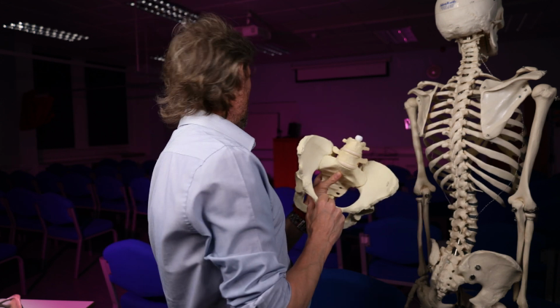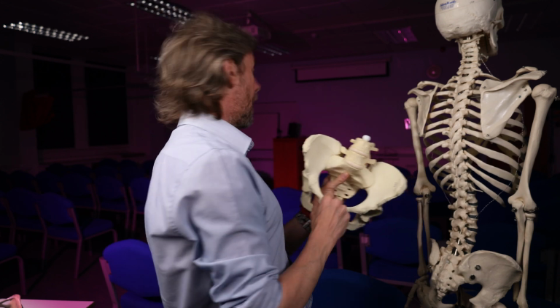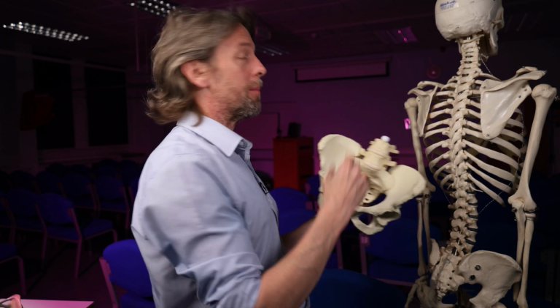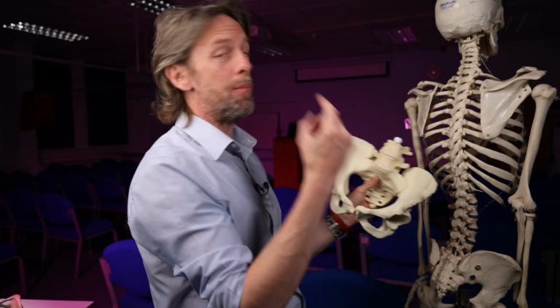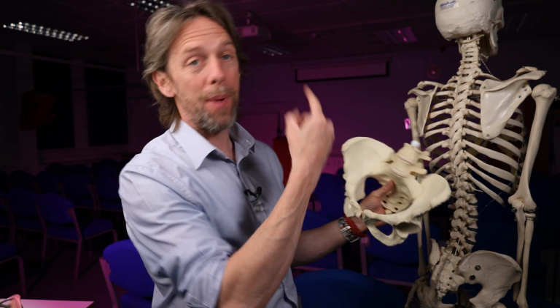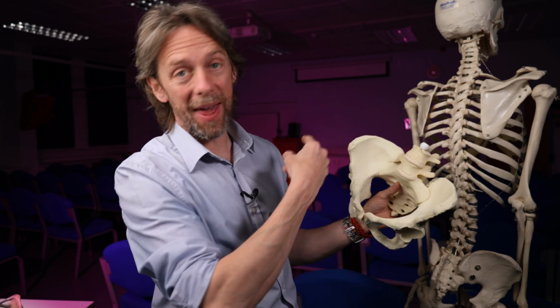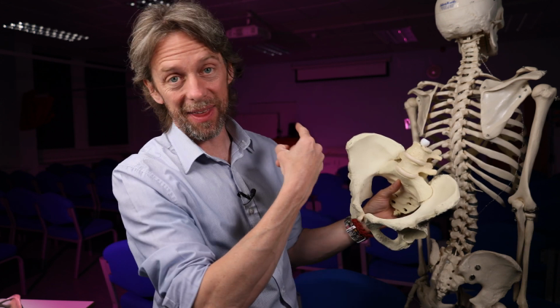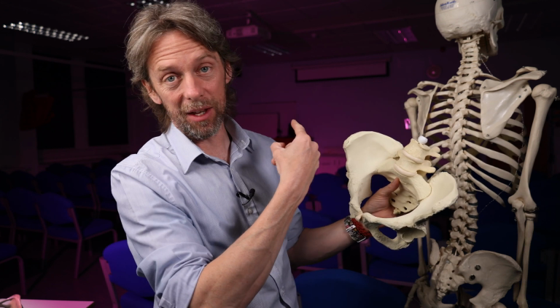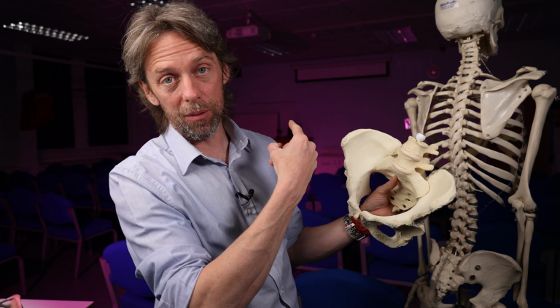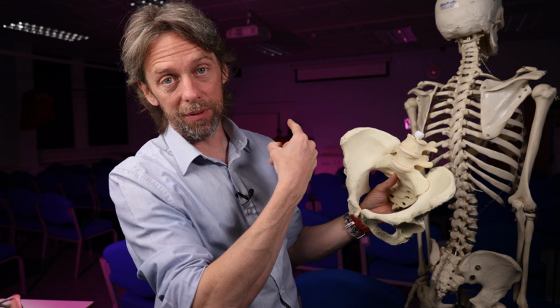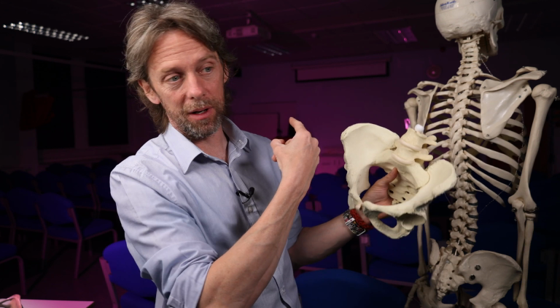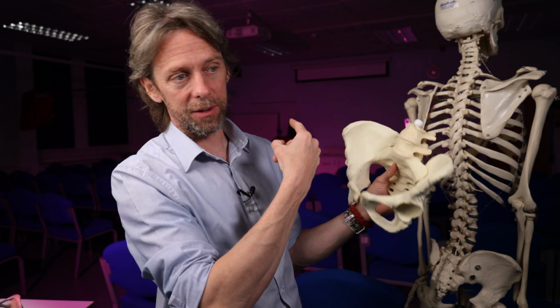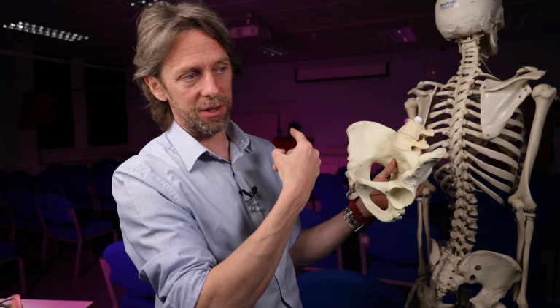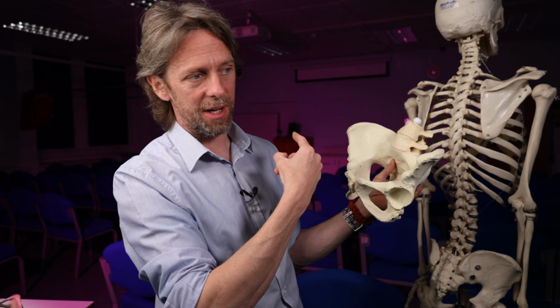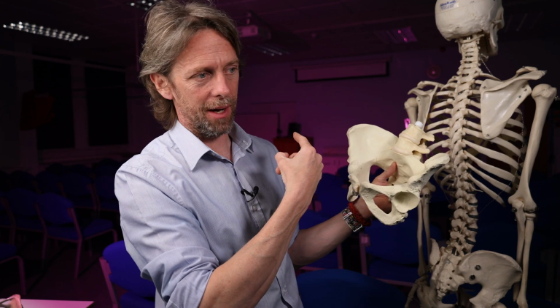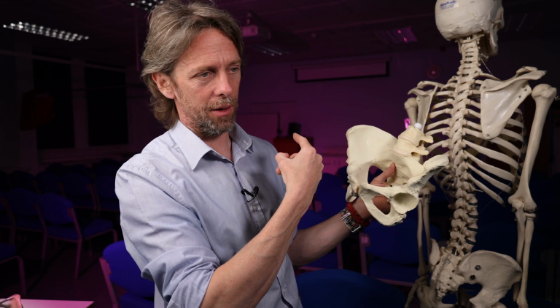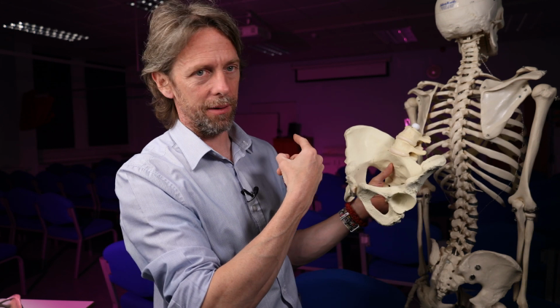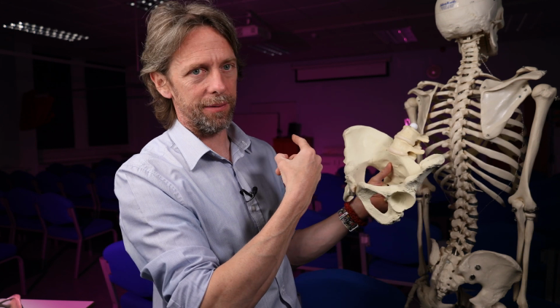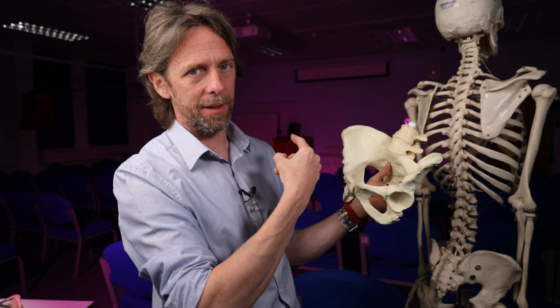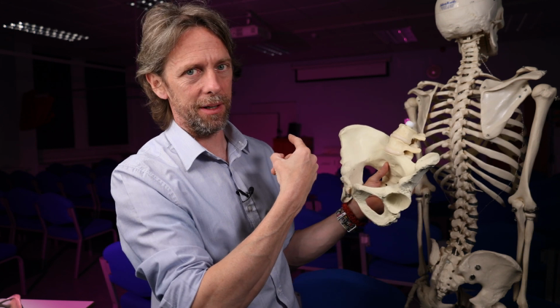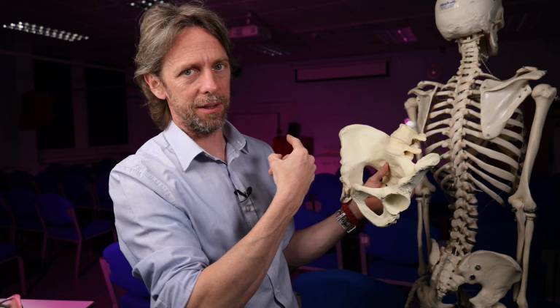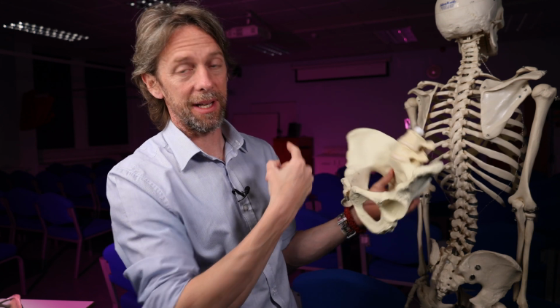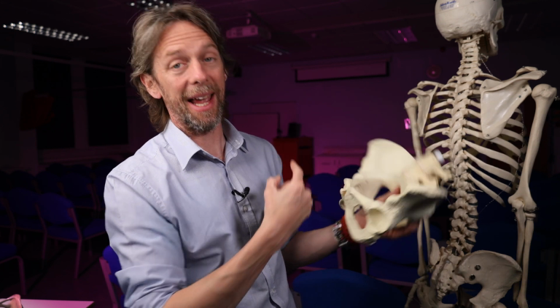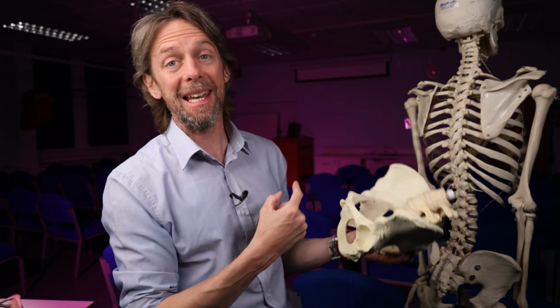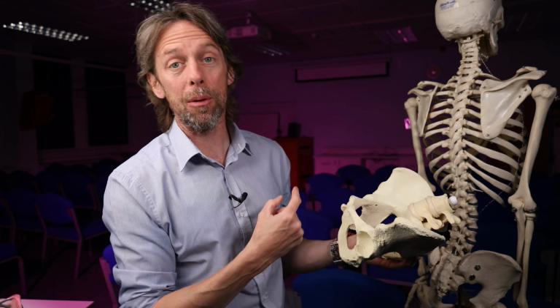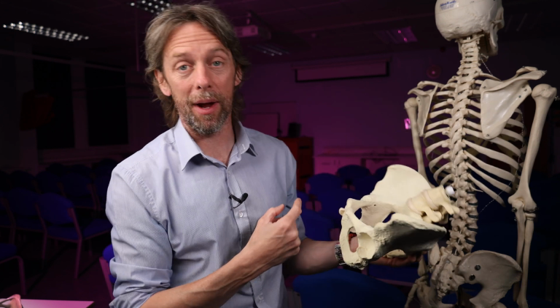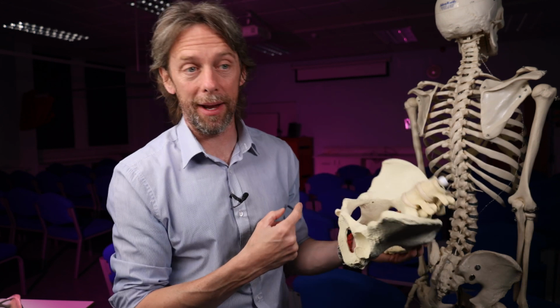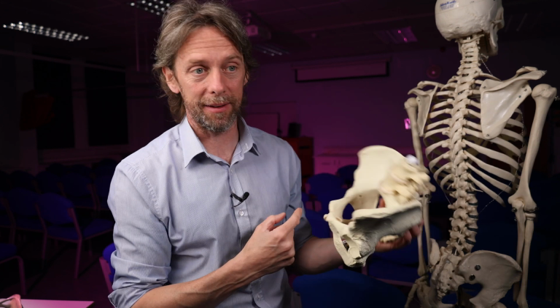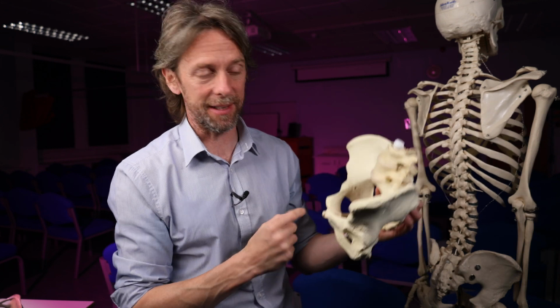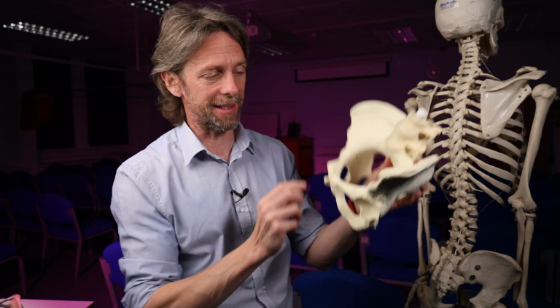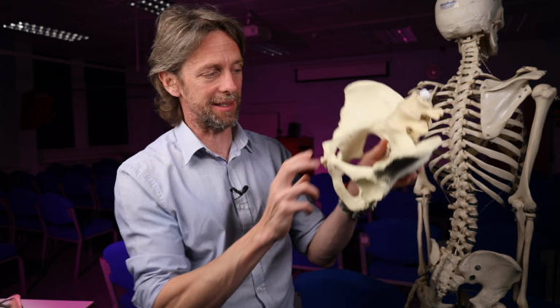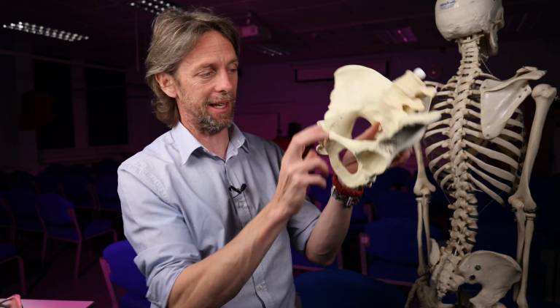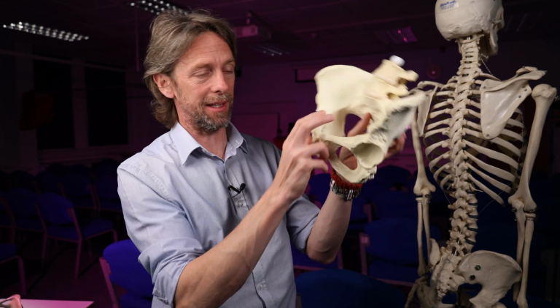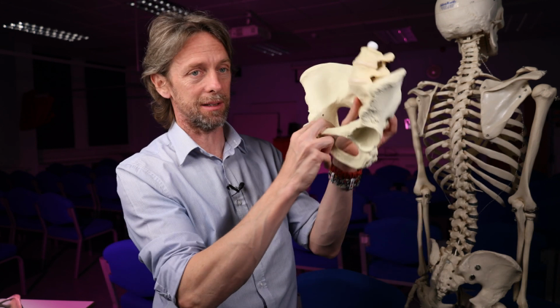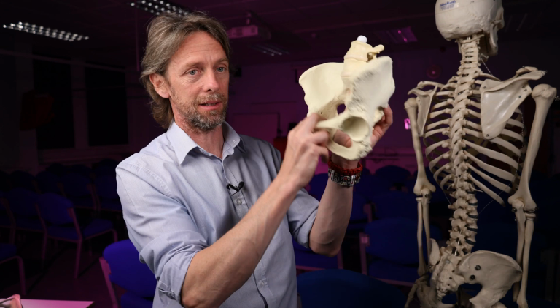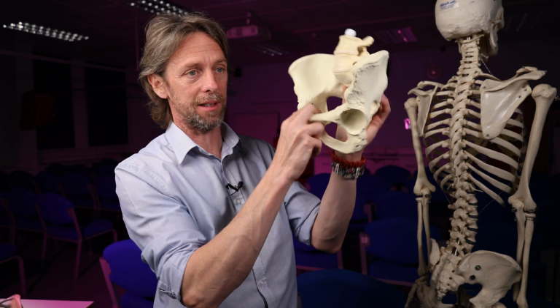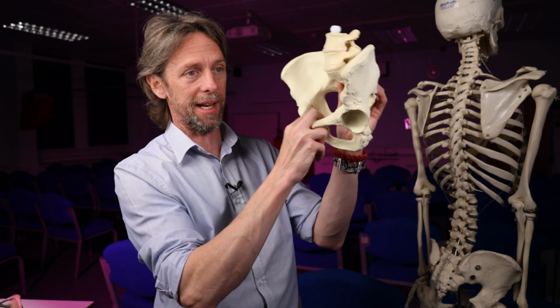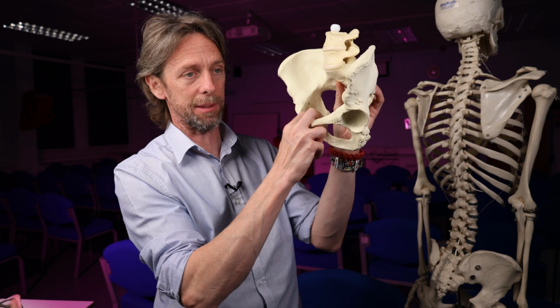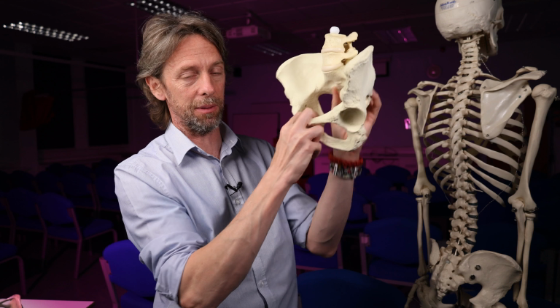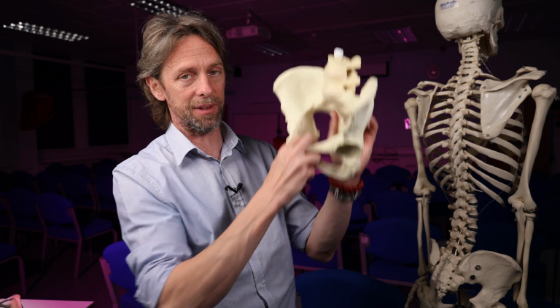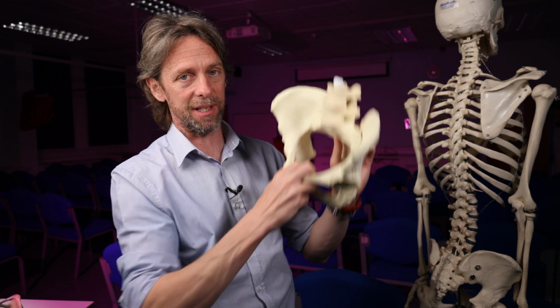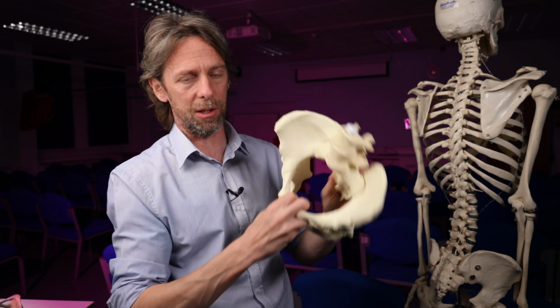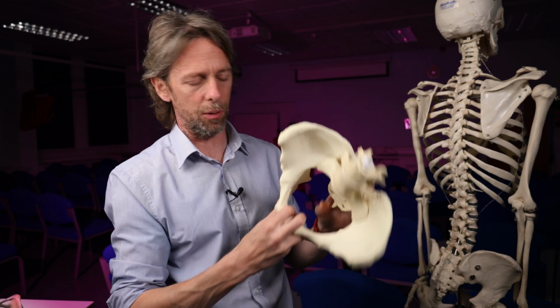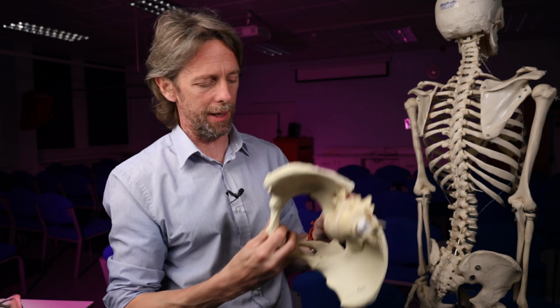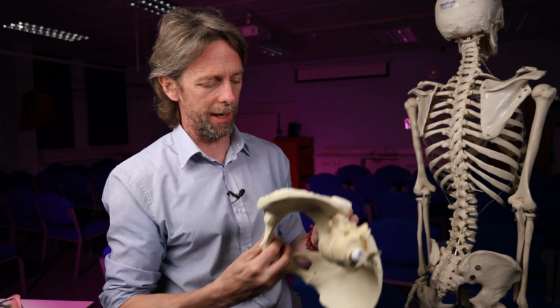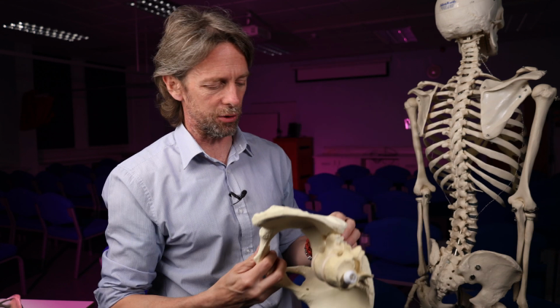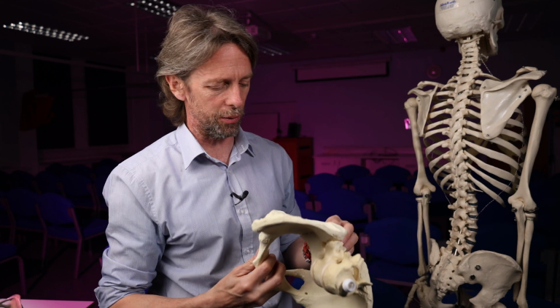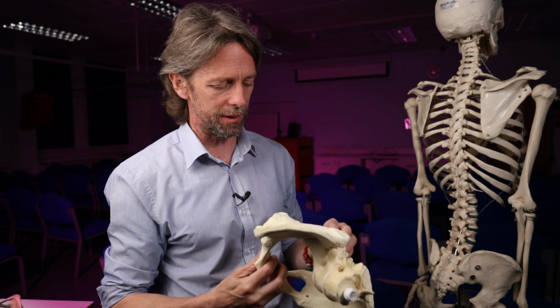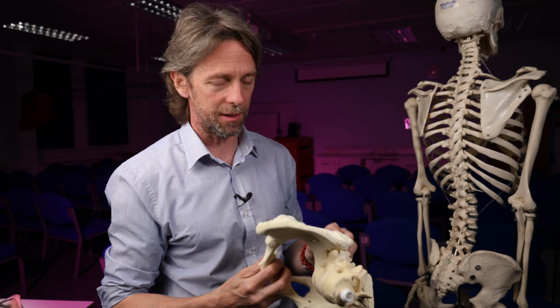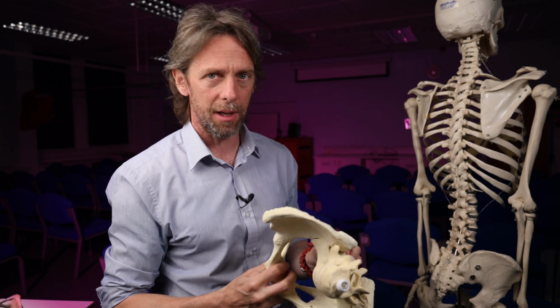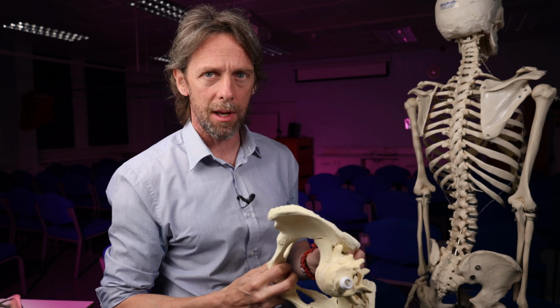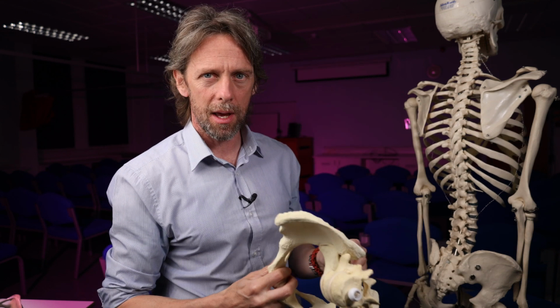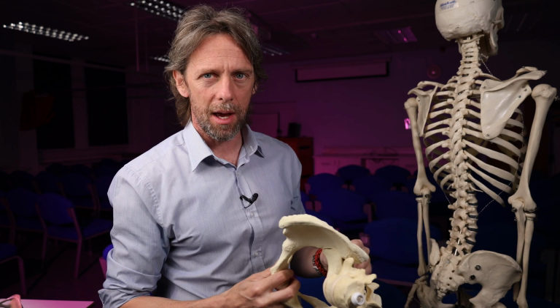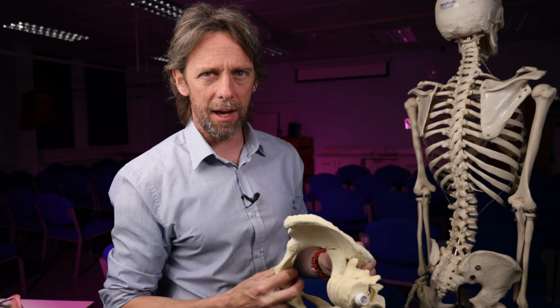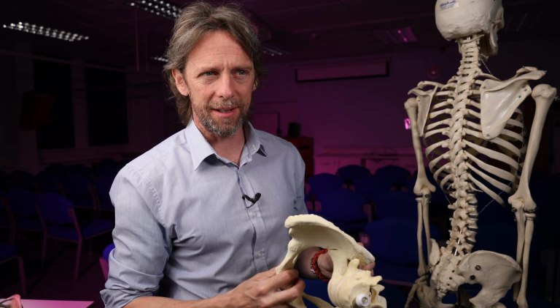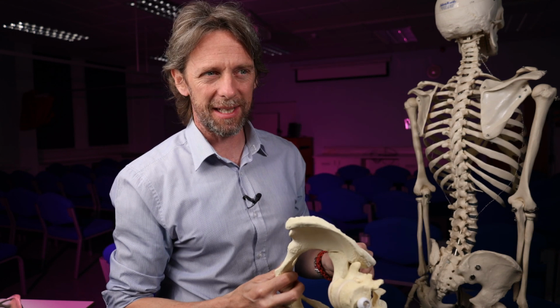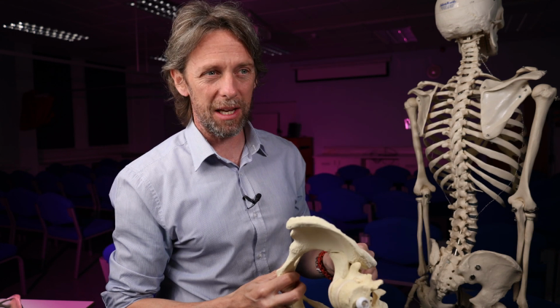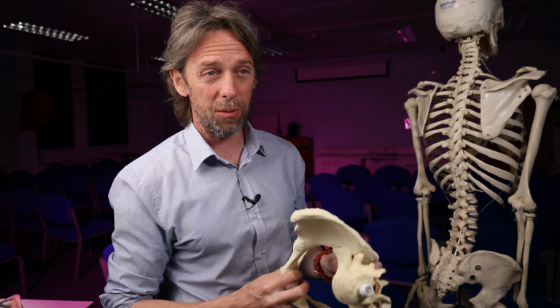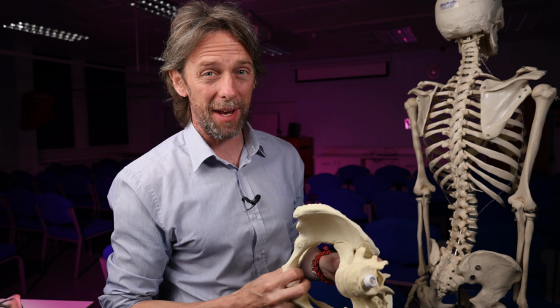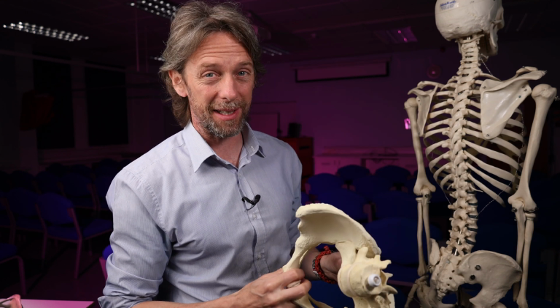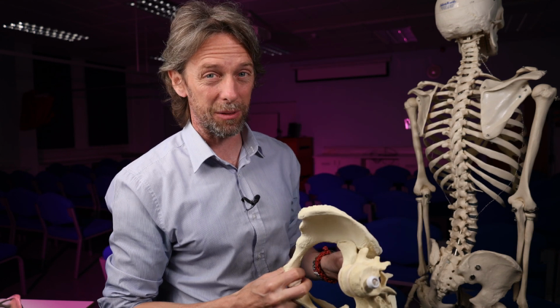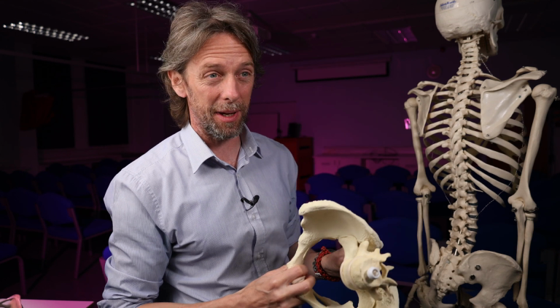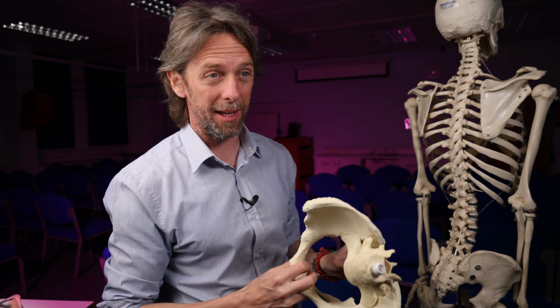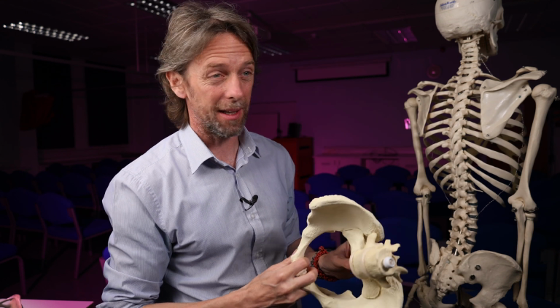We've covered the anatomy of the sacroiliac joint. See you next week.